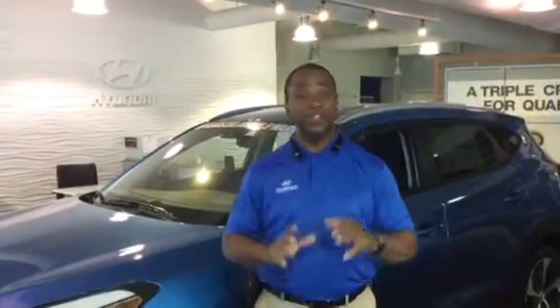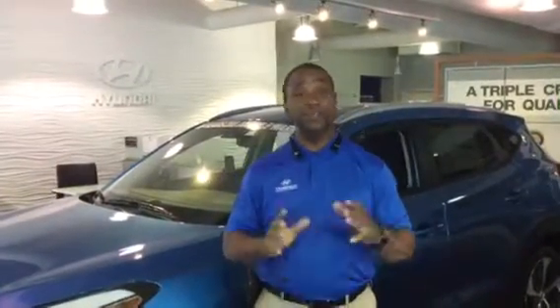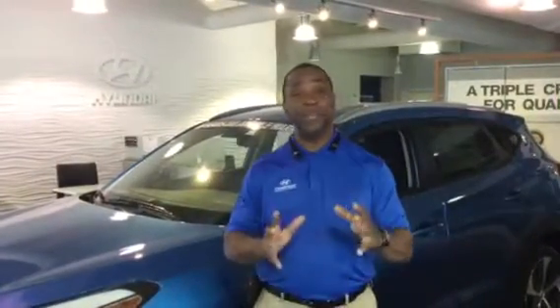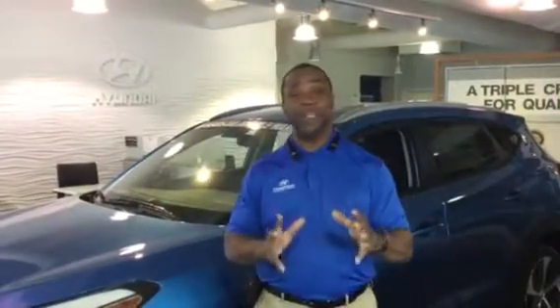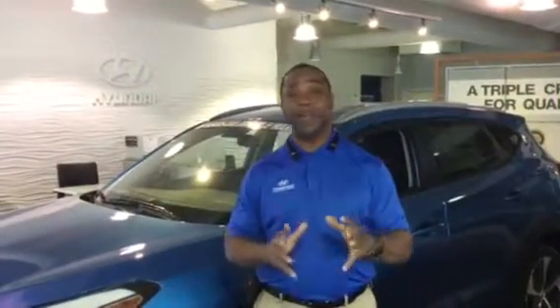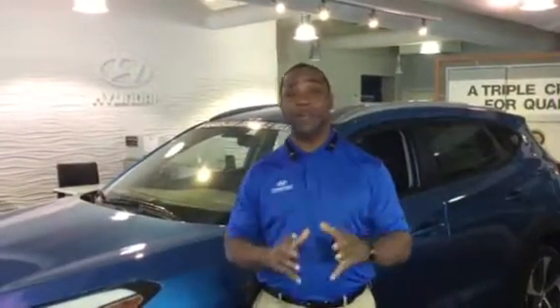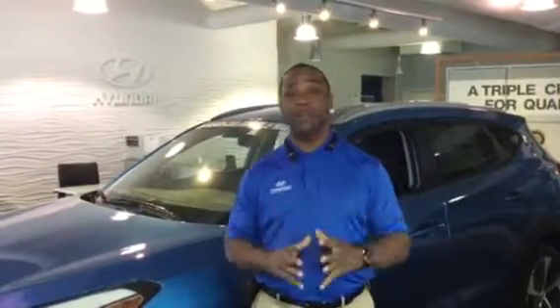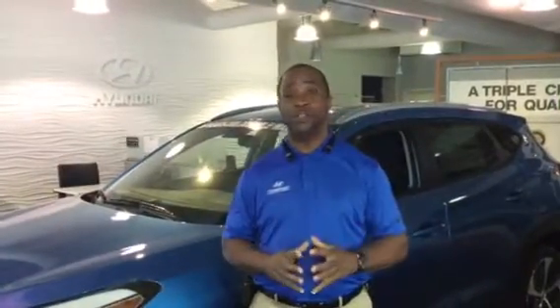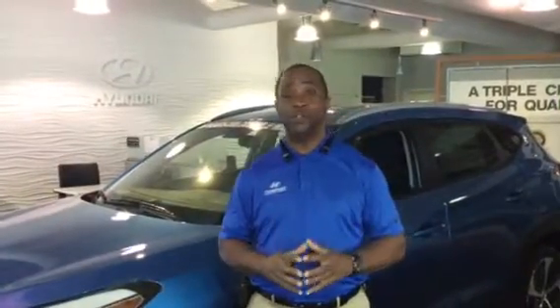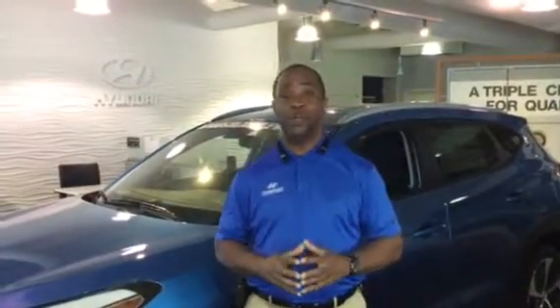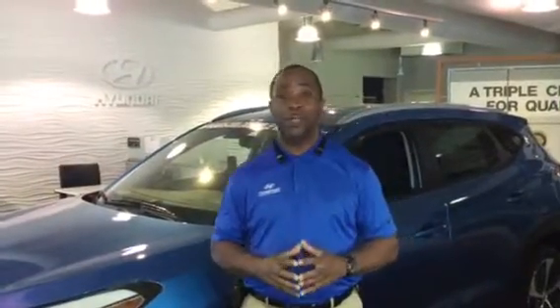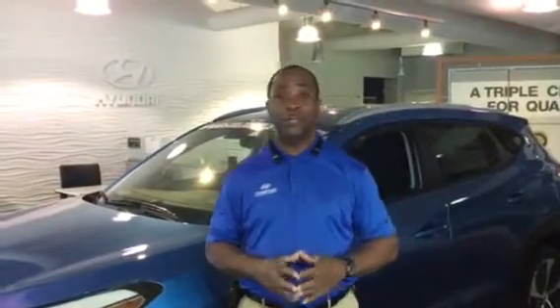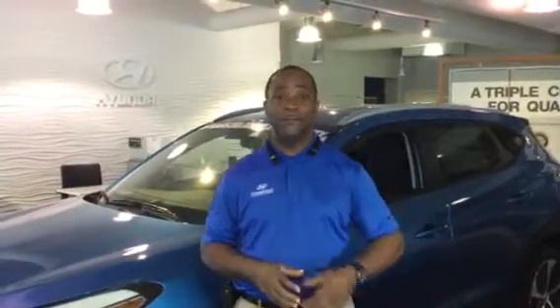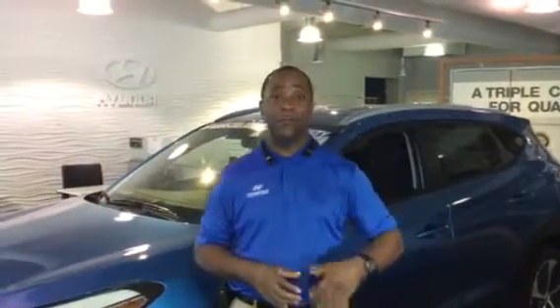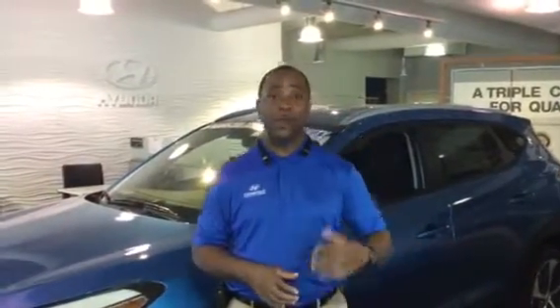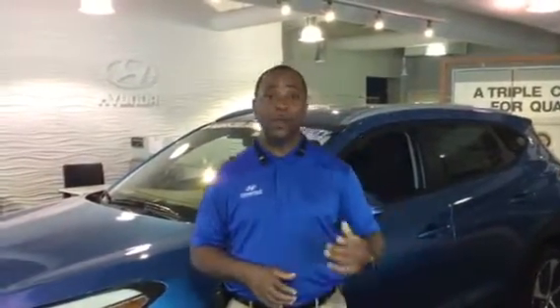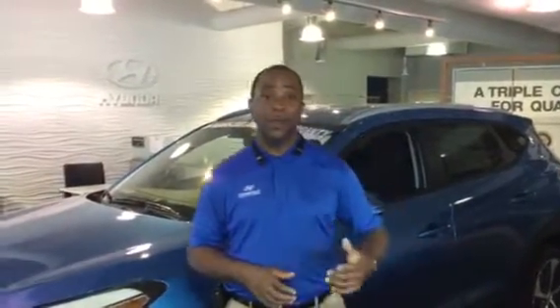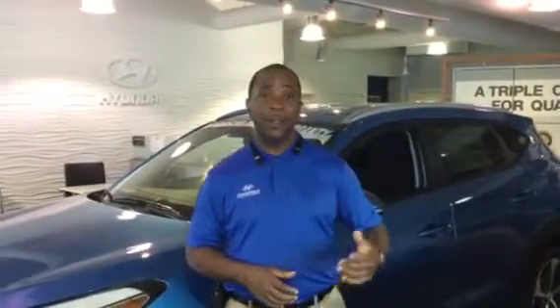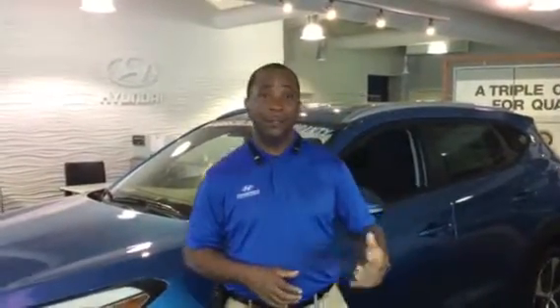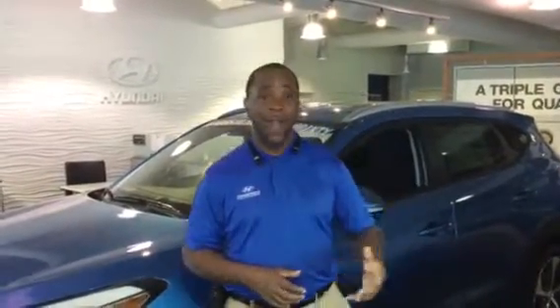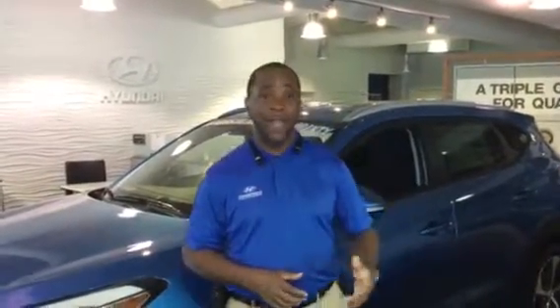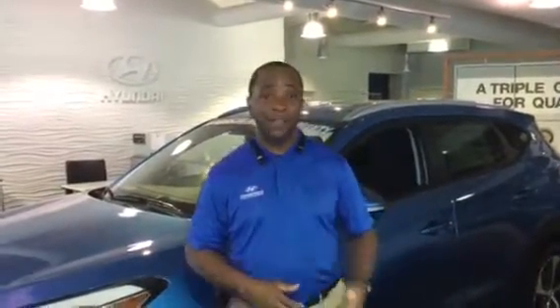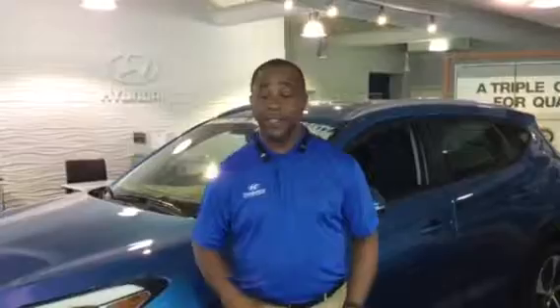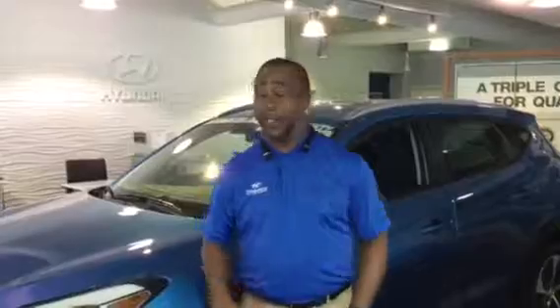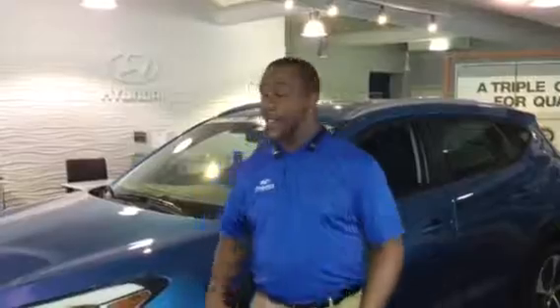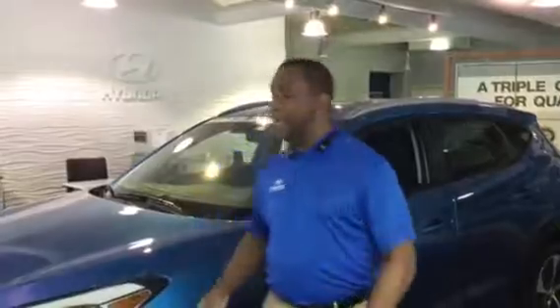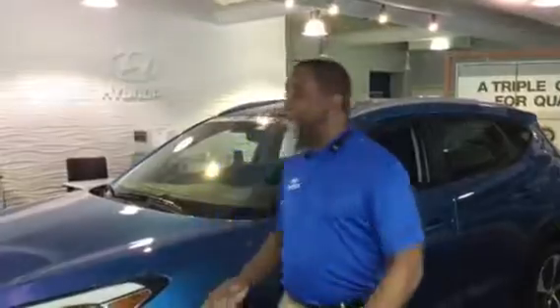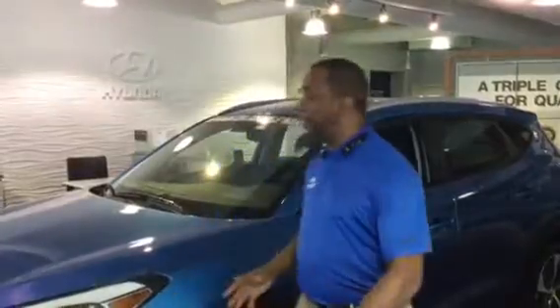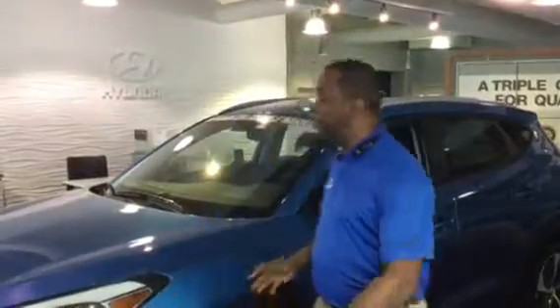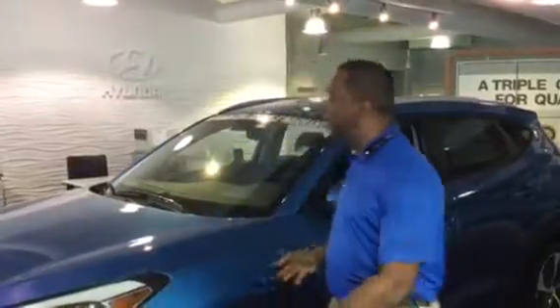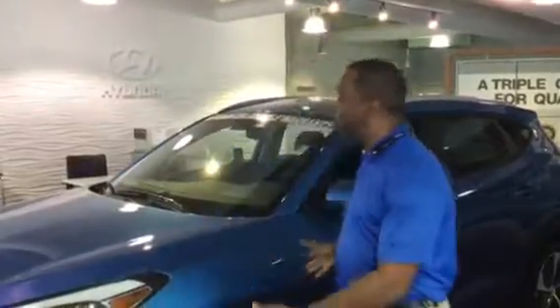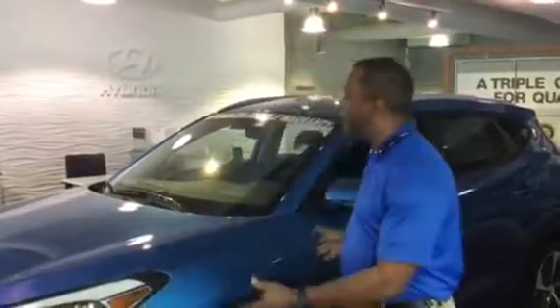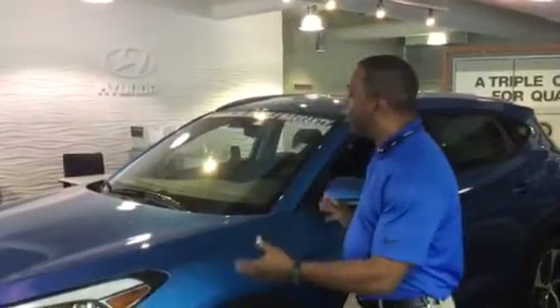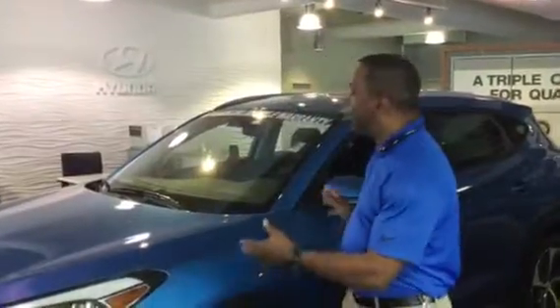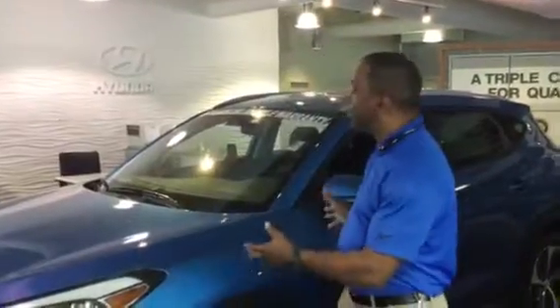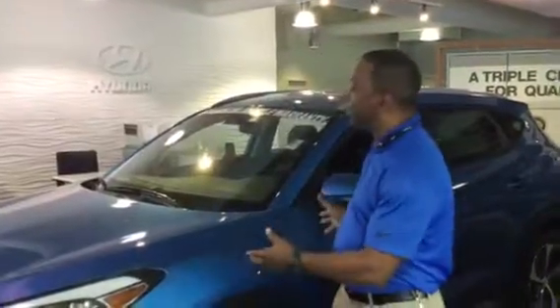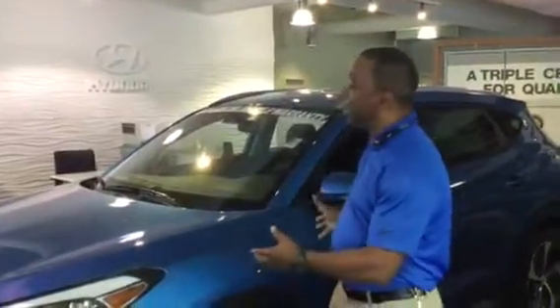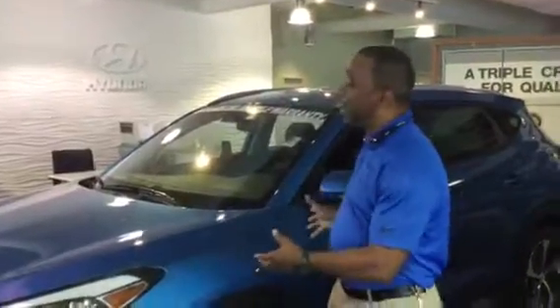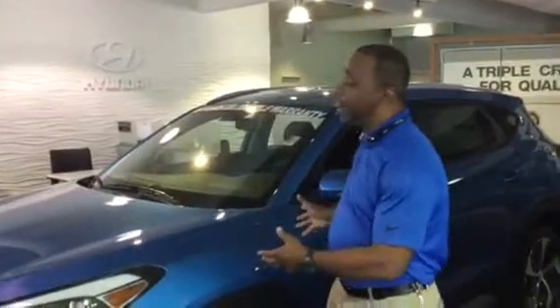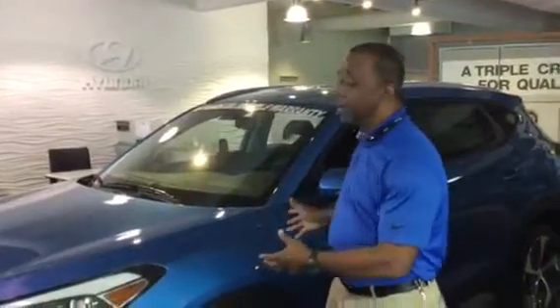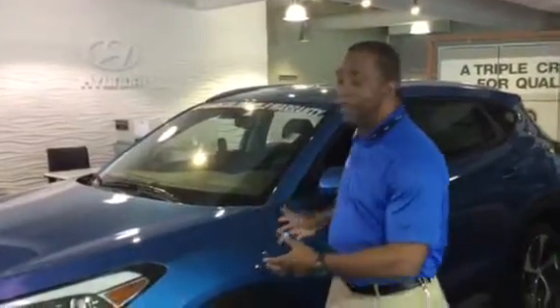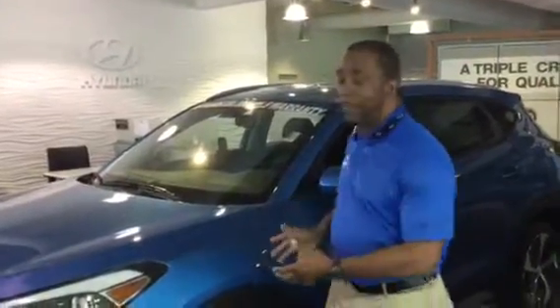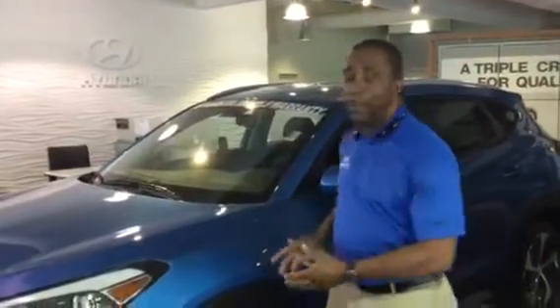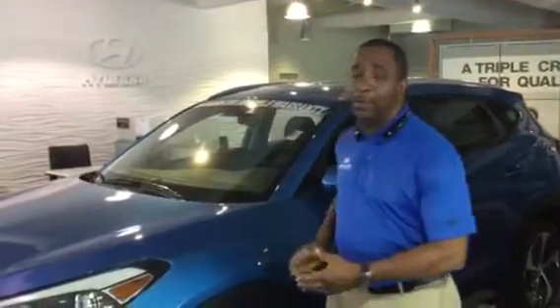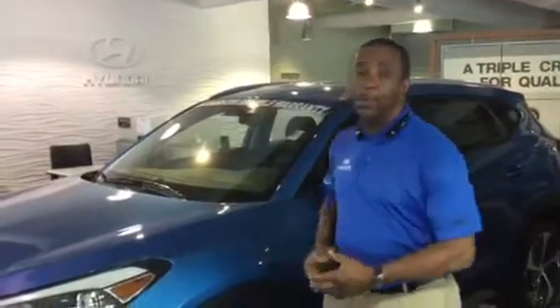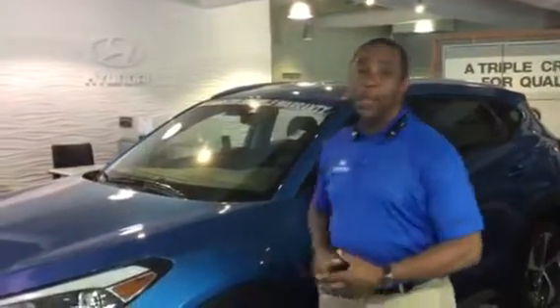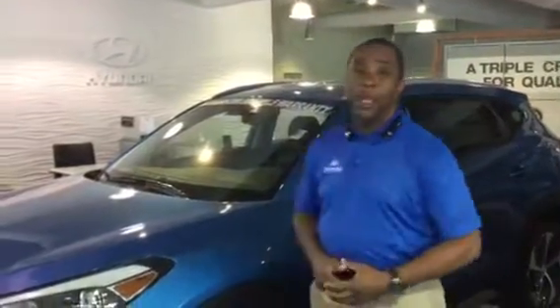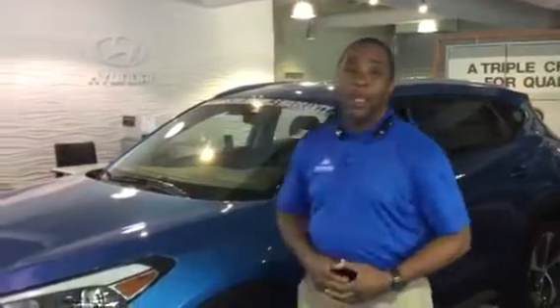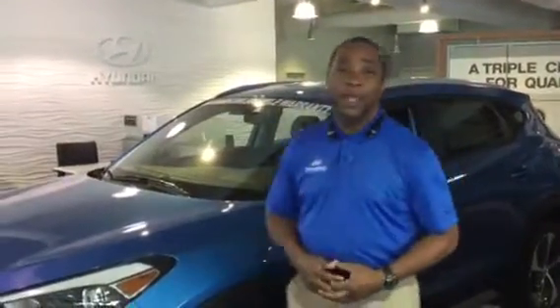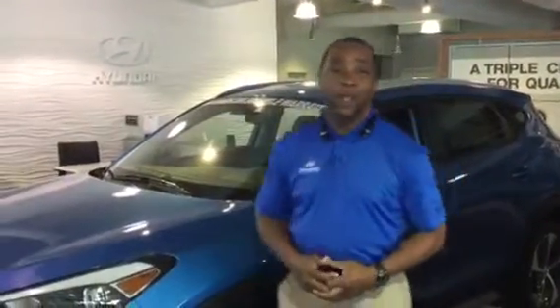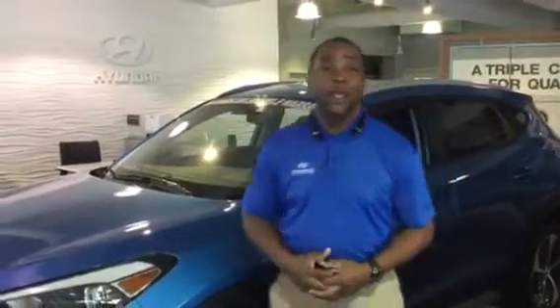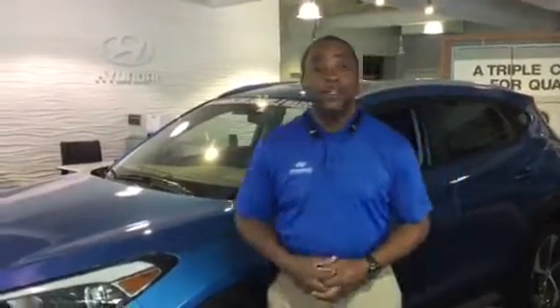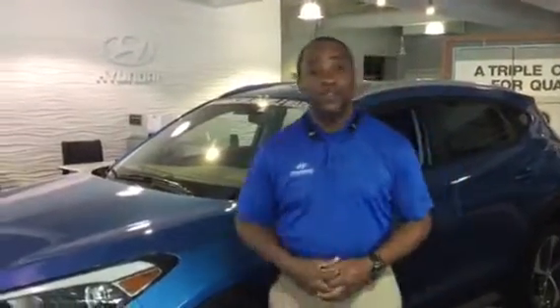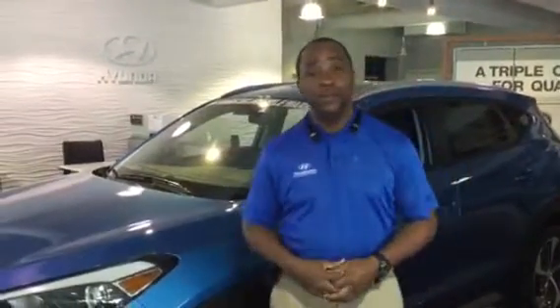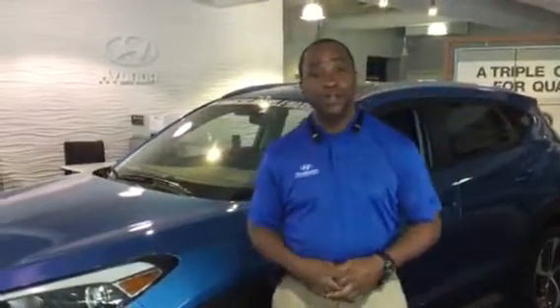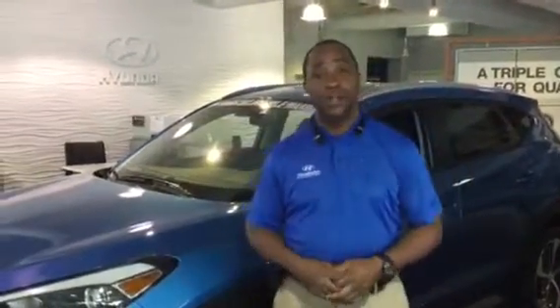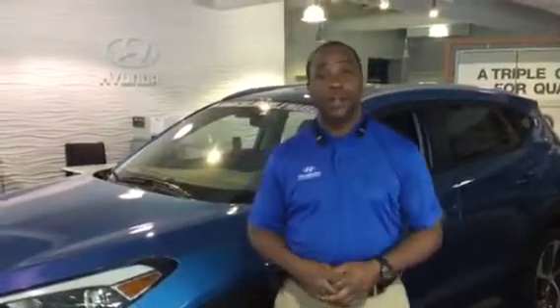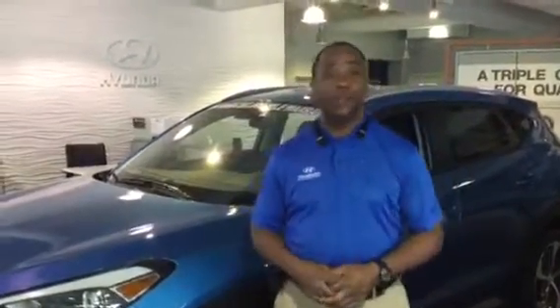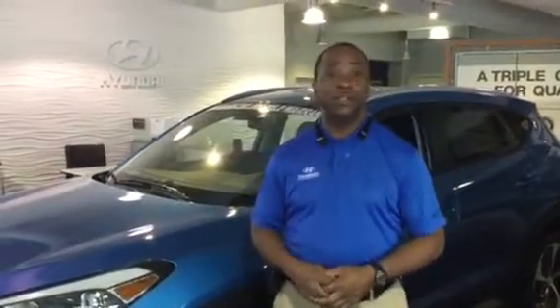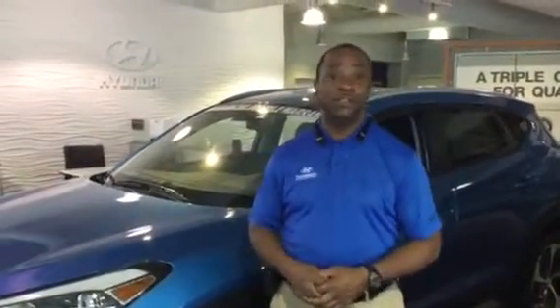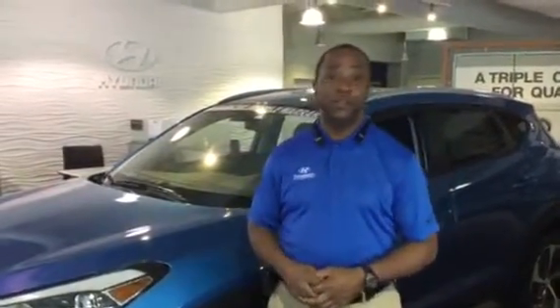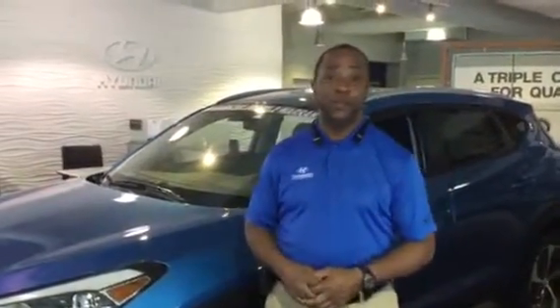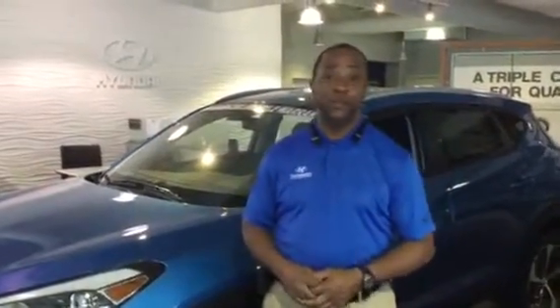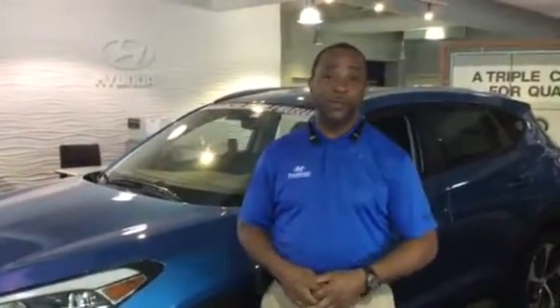You specified what you're looking for in a color package, and I do have a beautiful caravan blue Tucson here on the showroom.